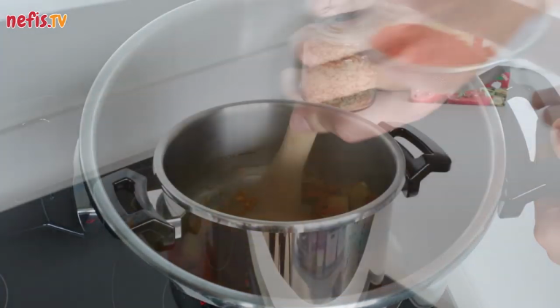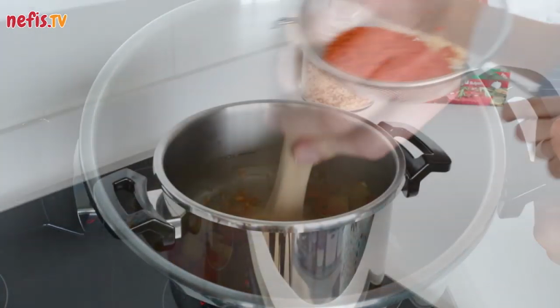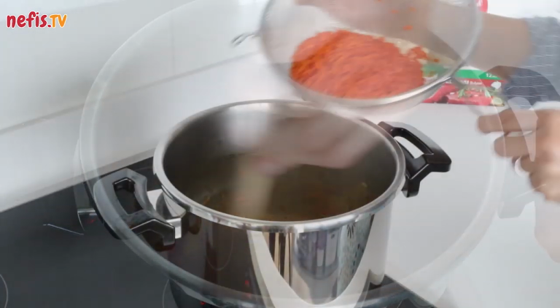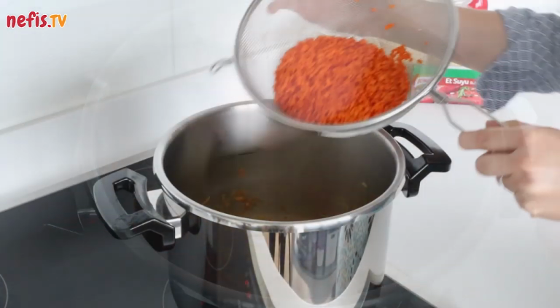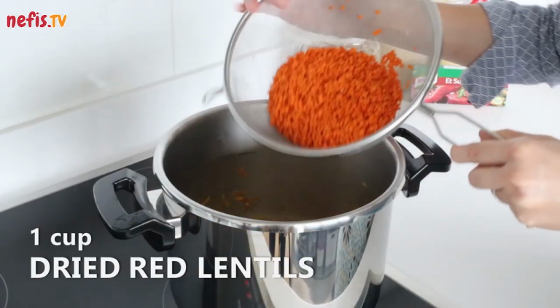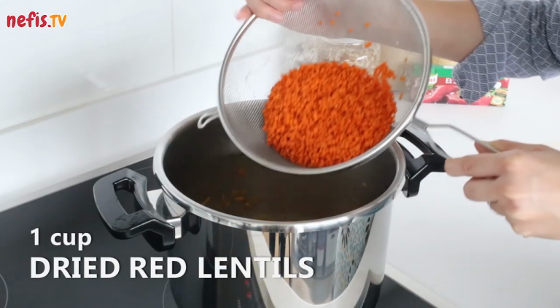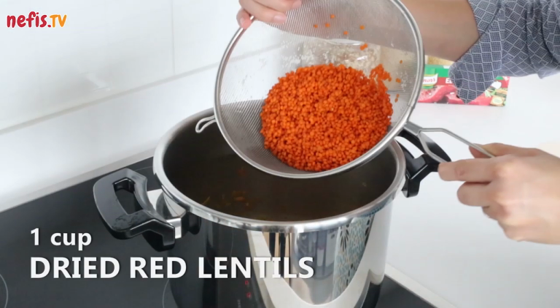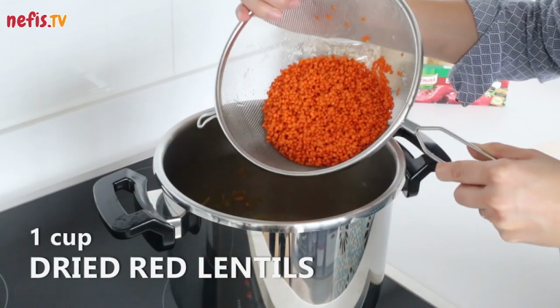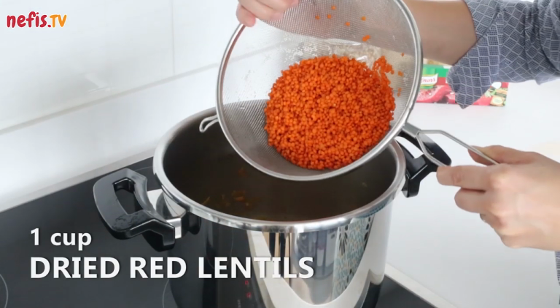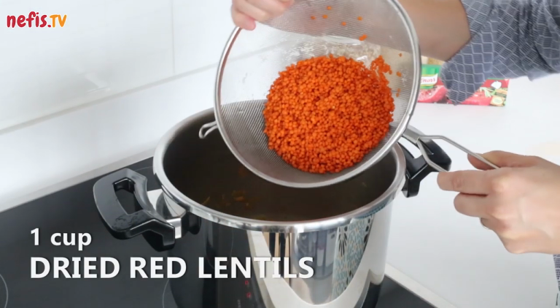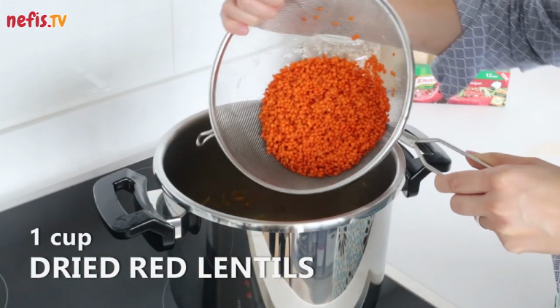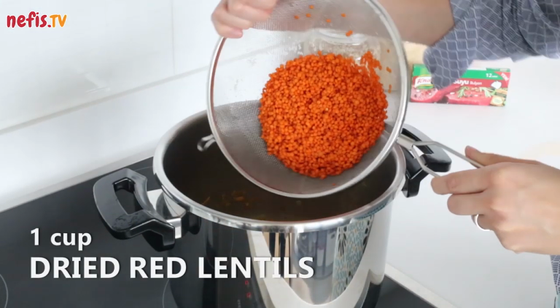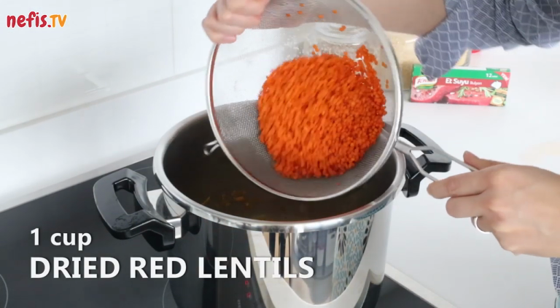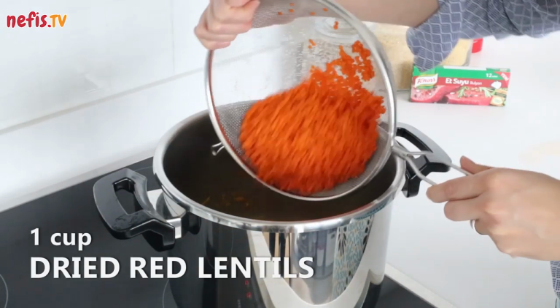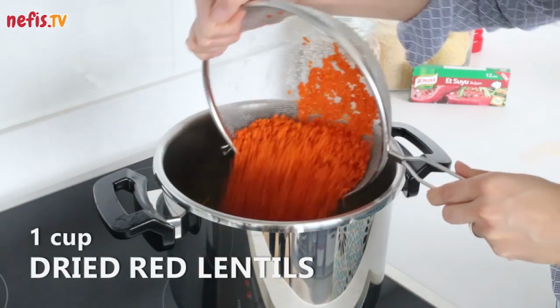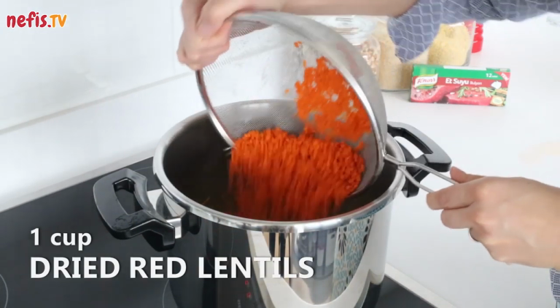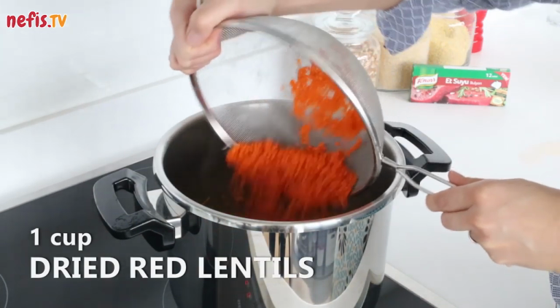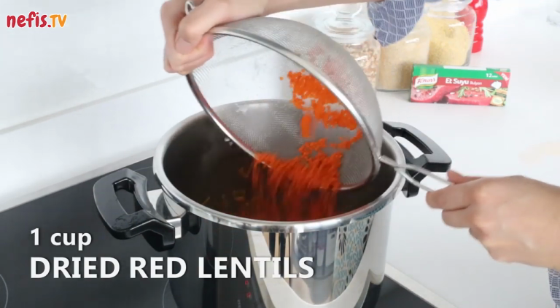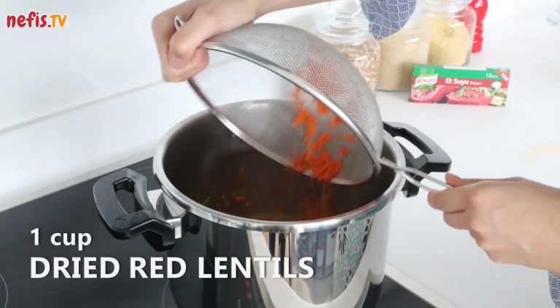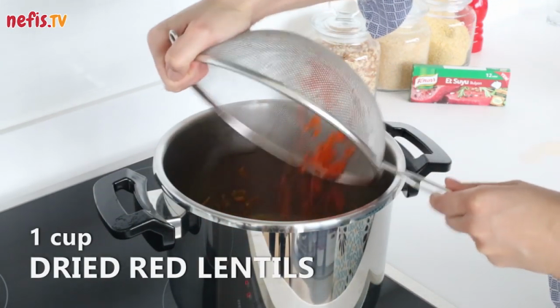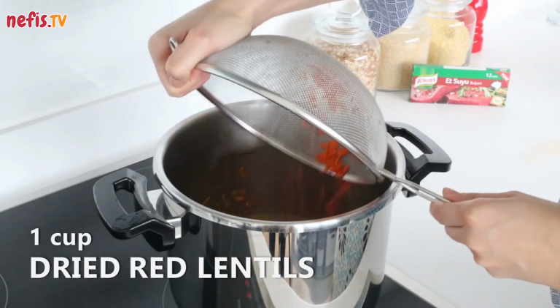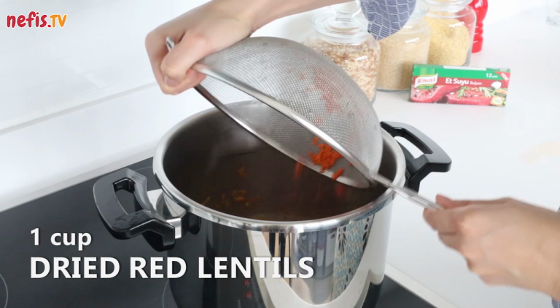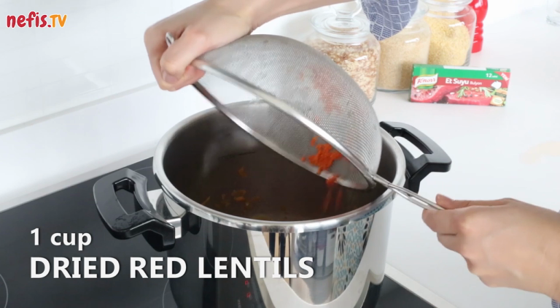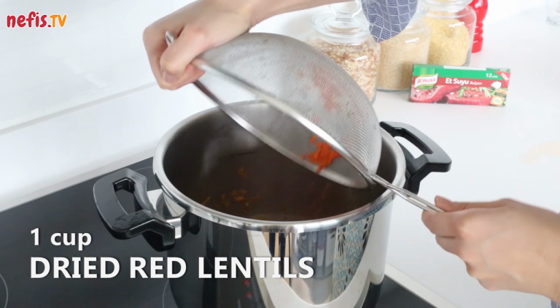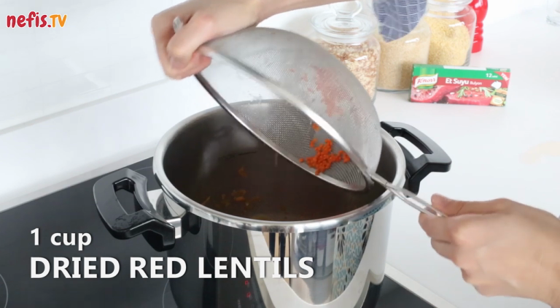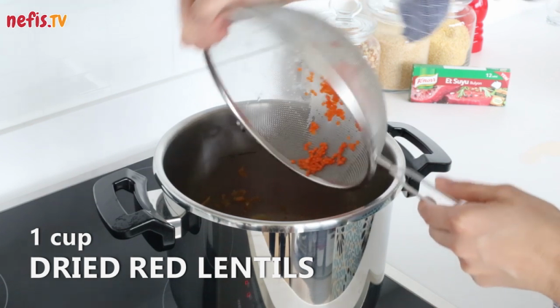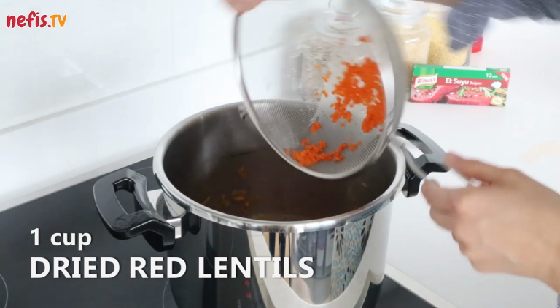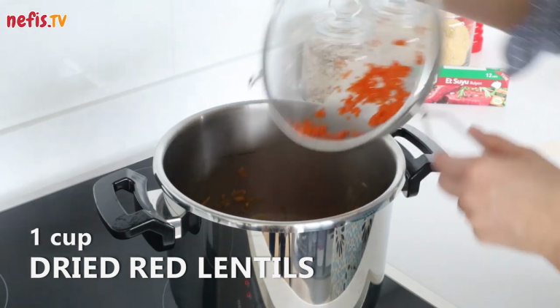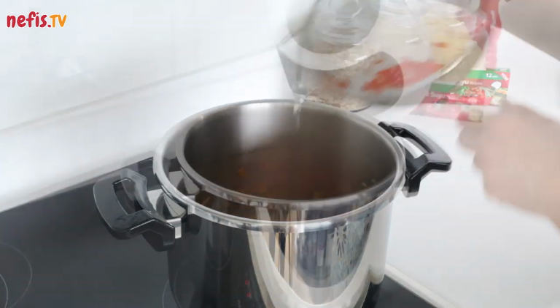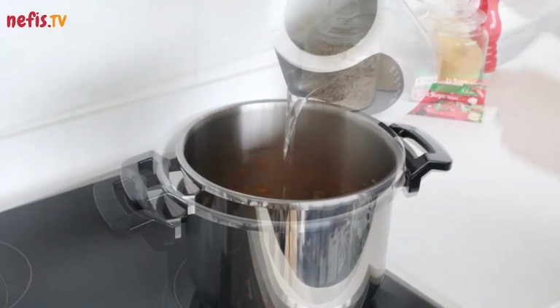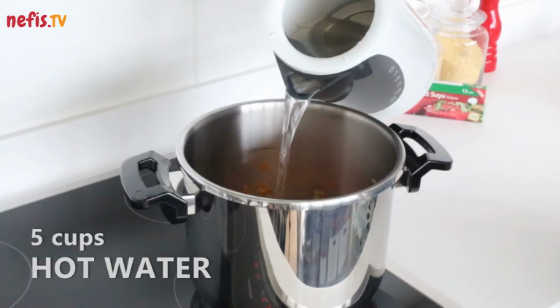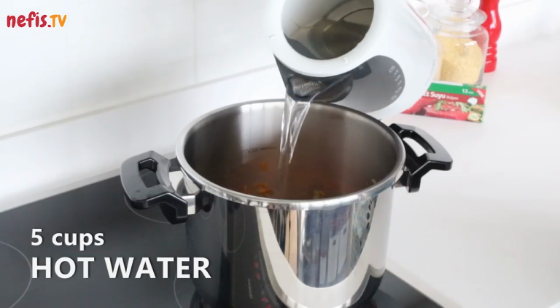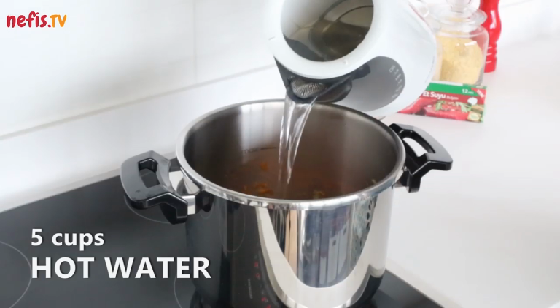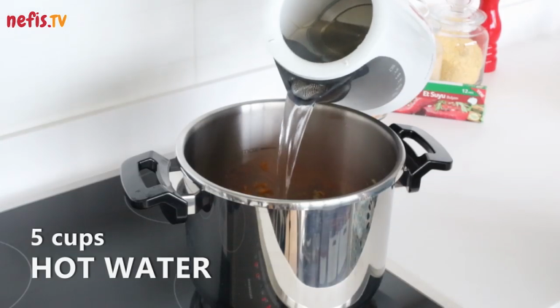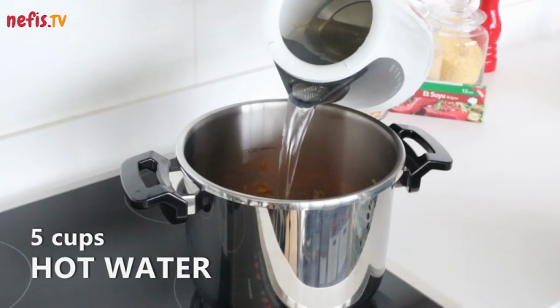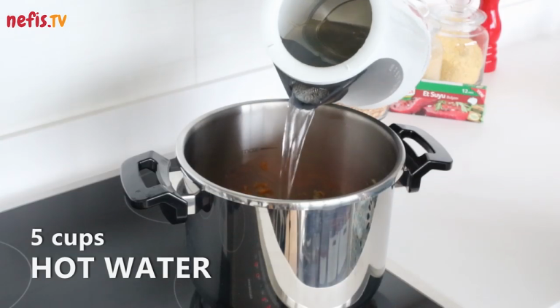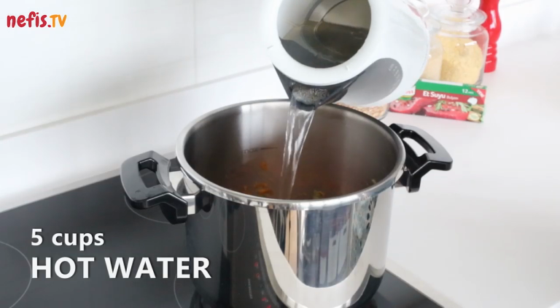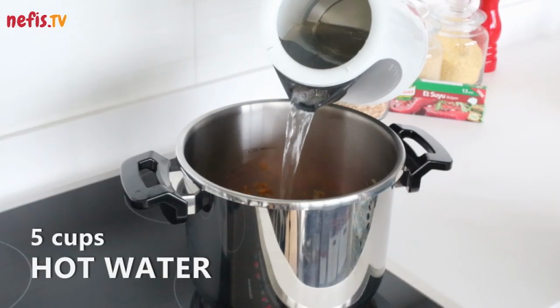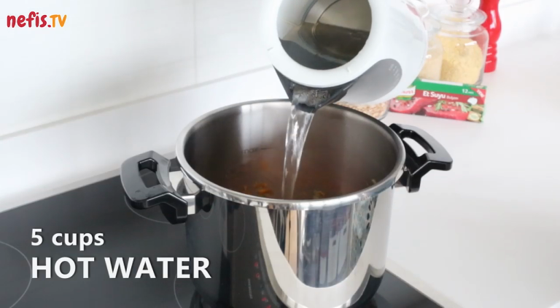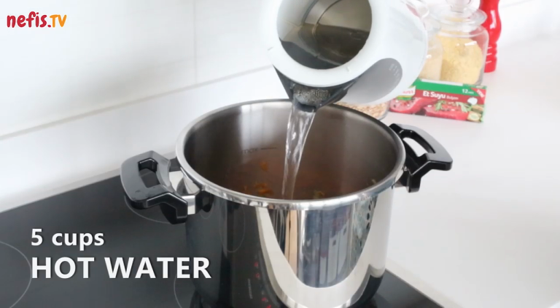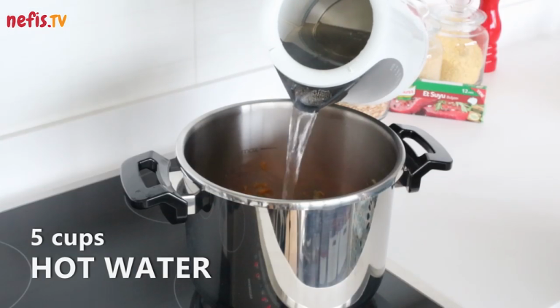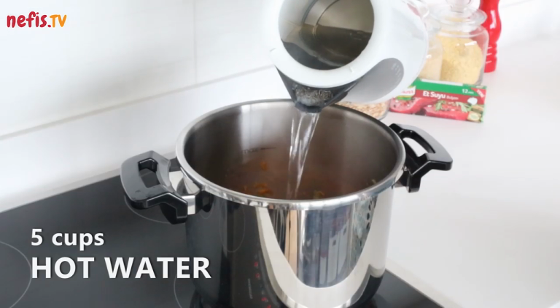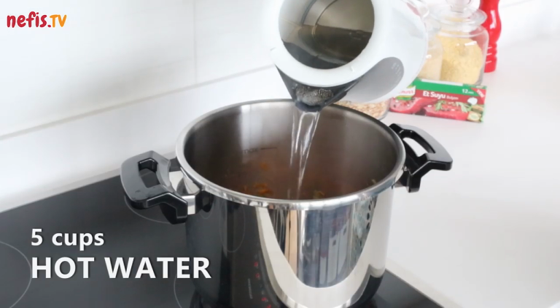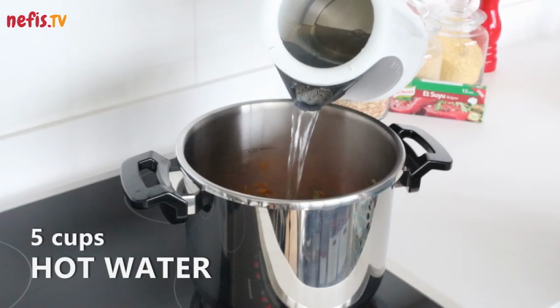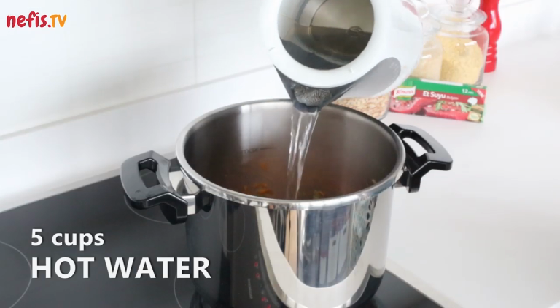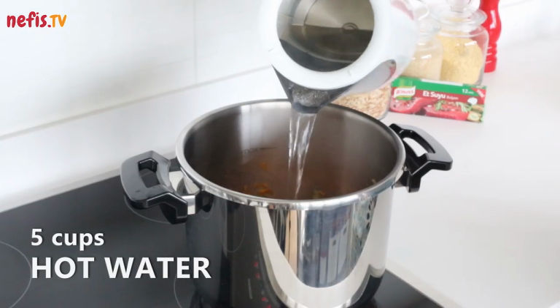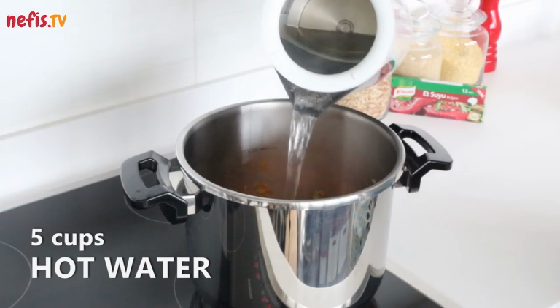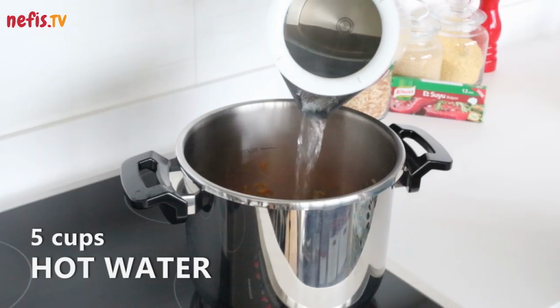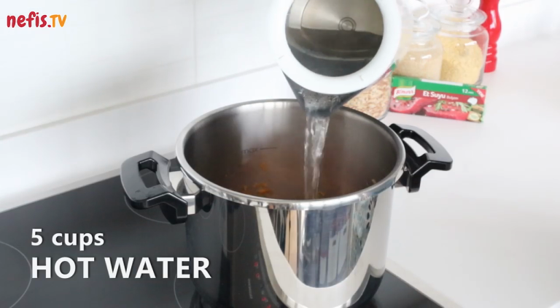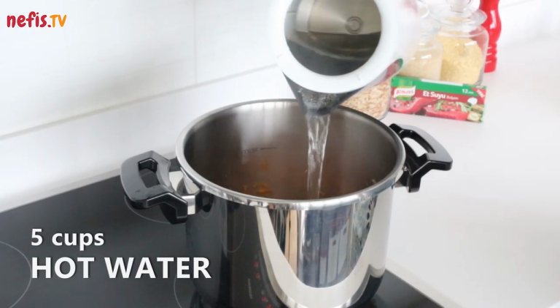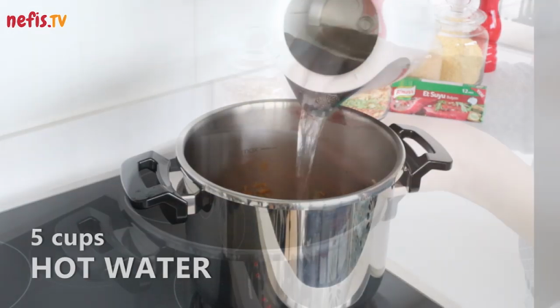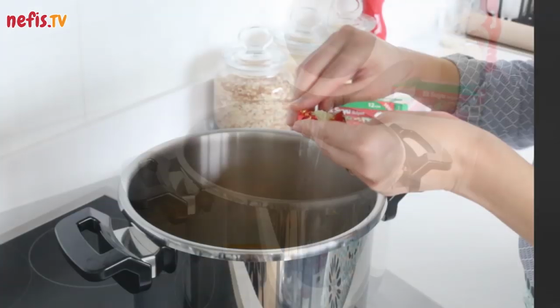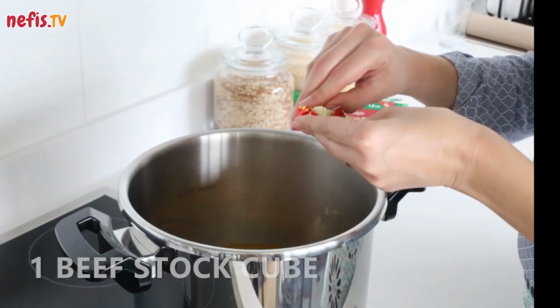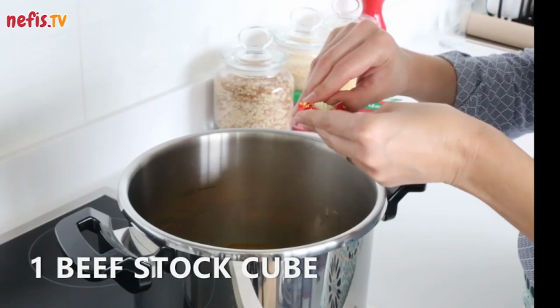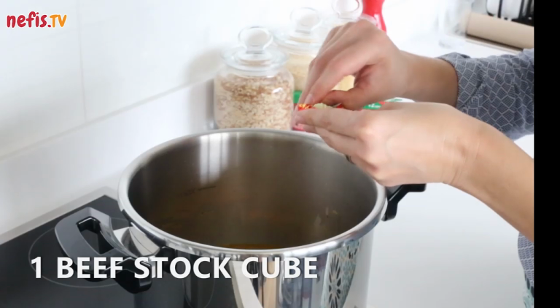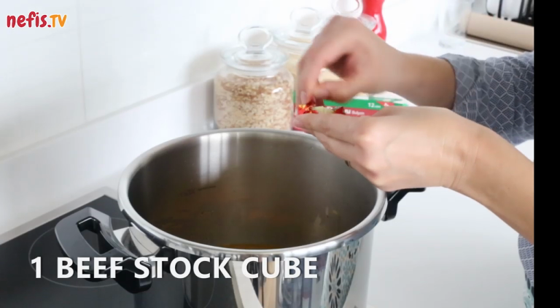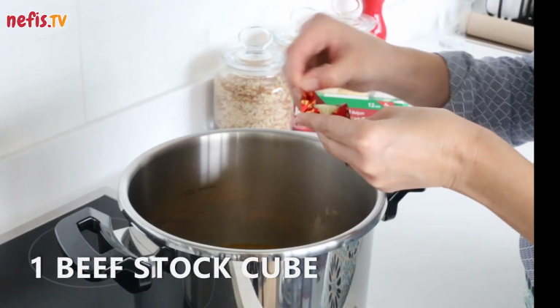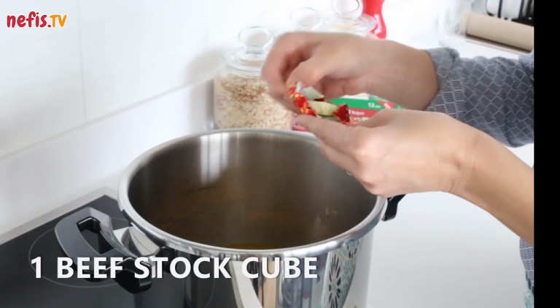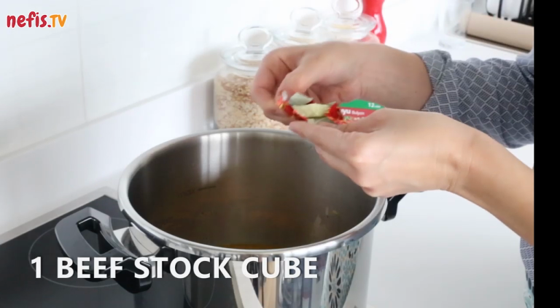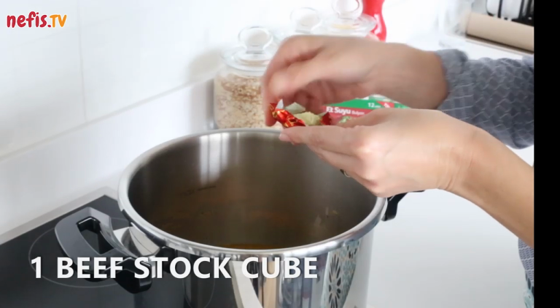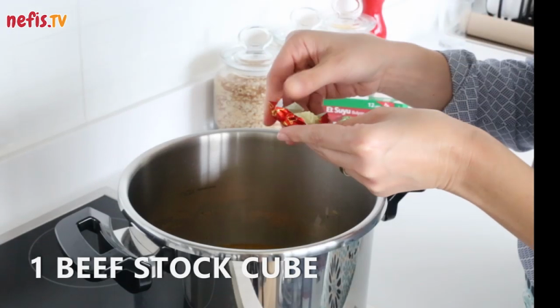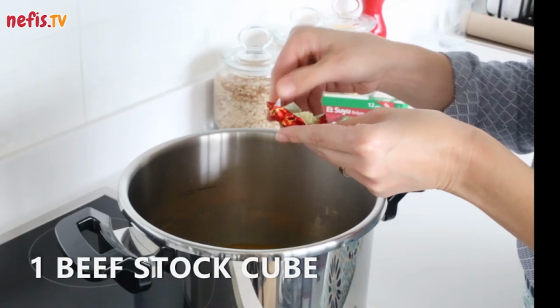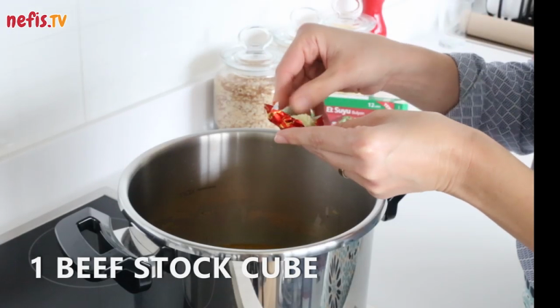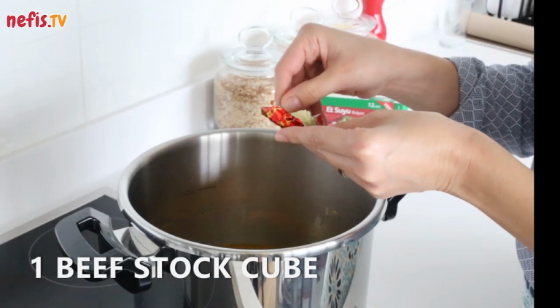Now add 1 cup of washed and drained dried red lentils, 5 cups of hot water, and 1 beef stock cube.